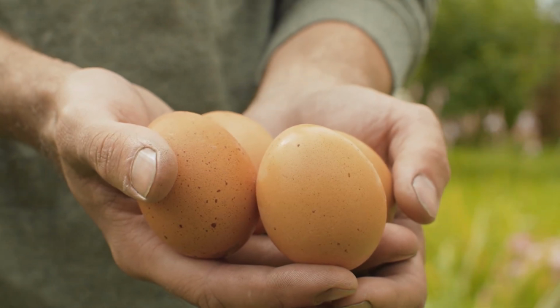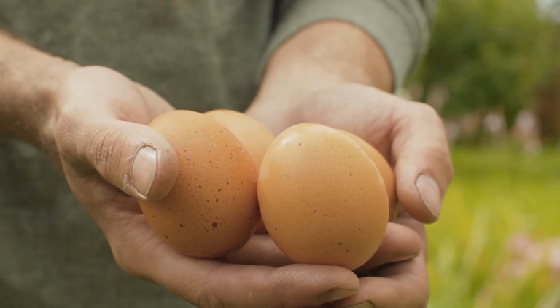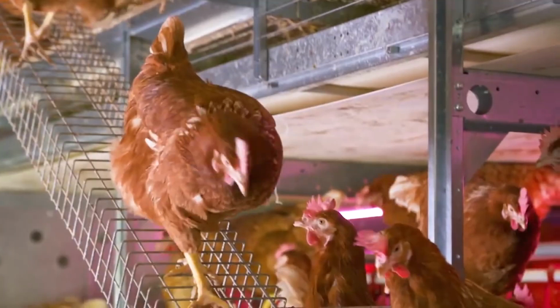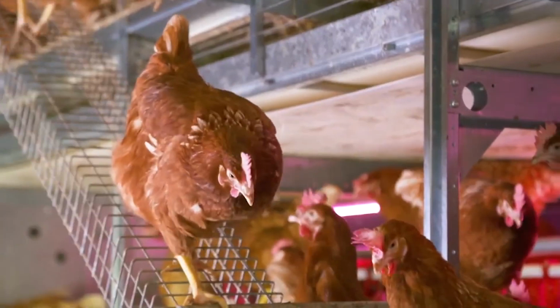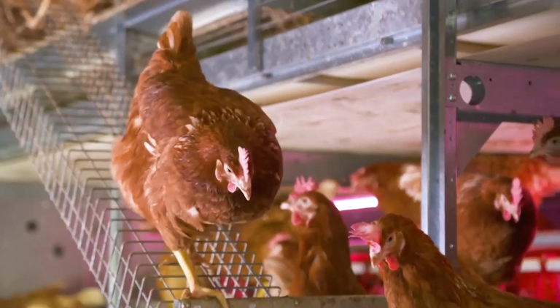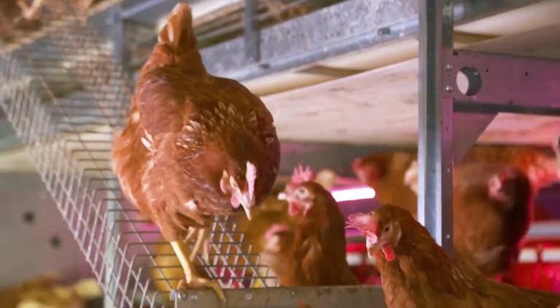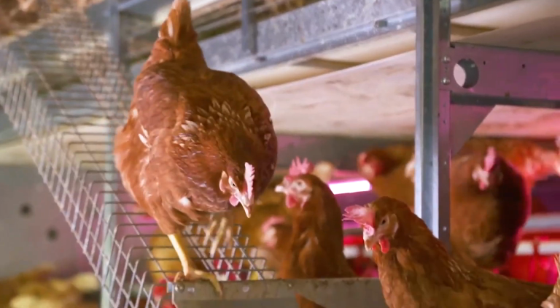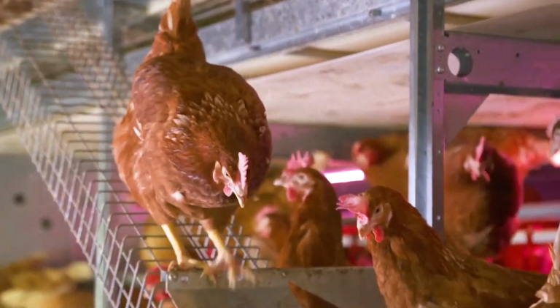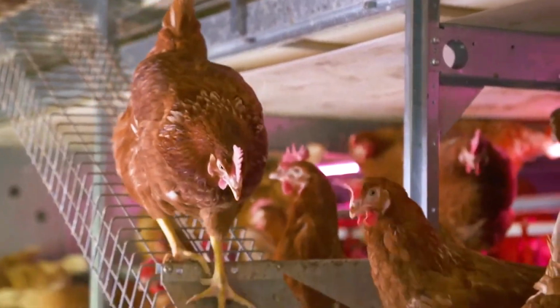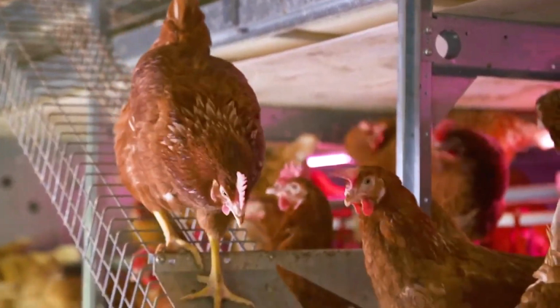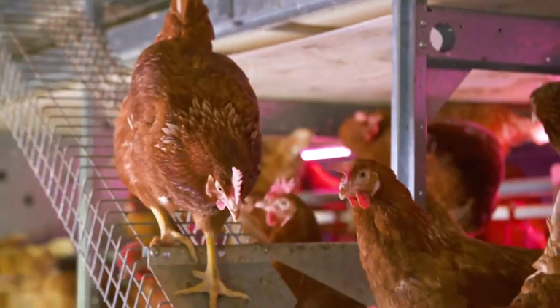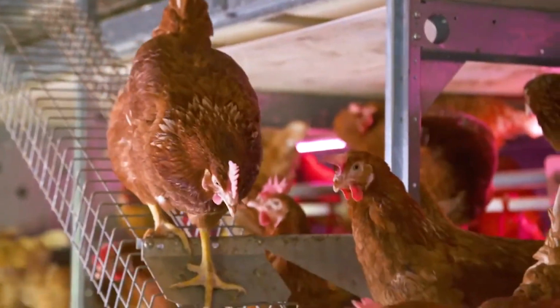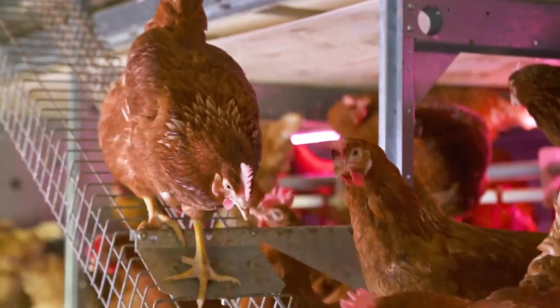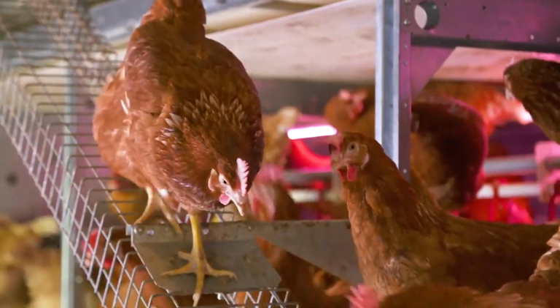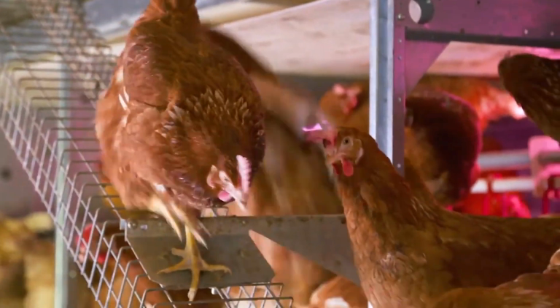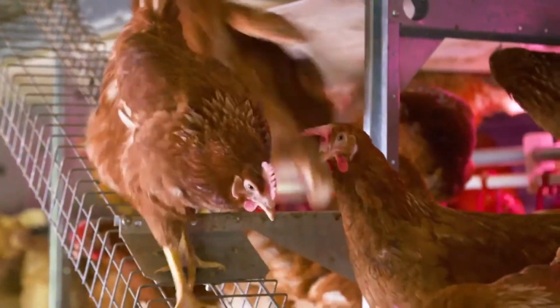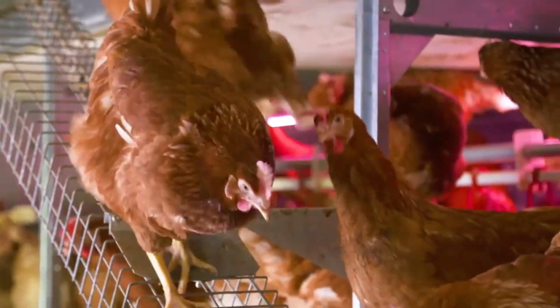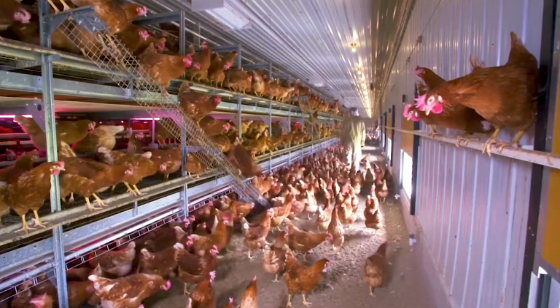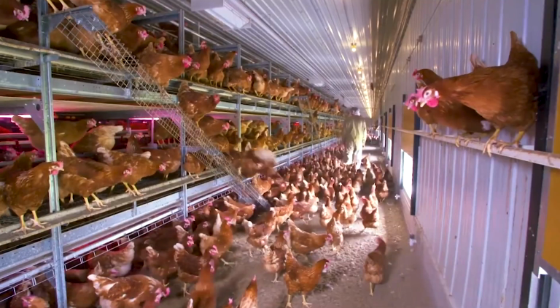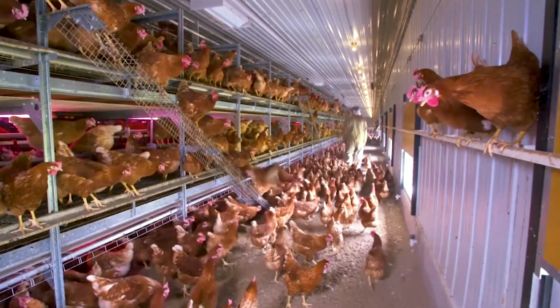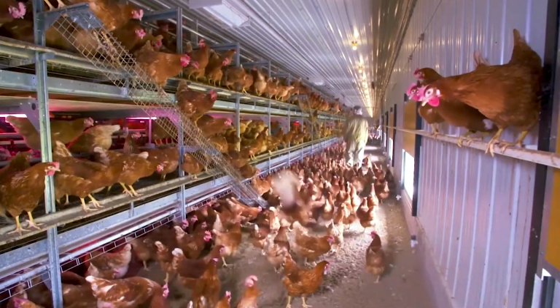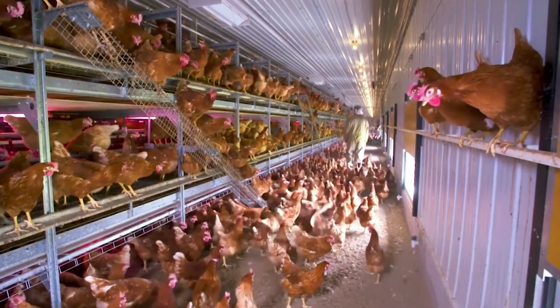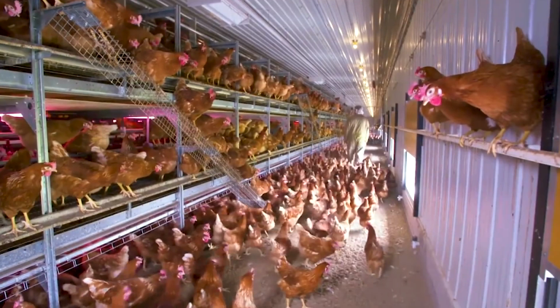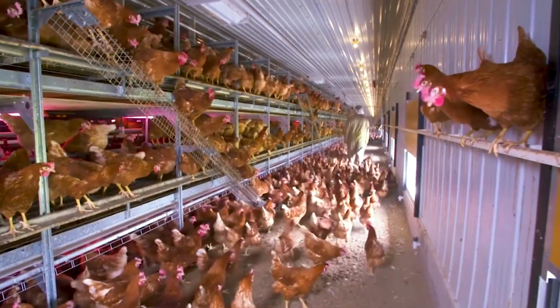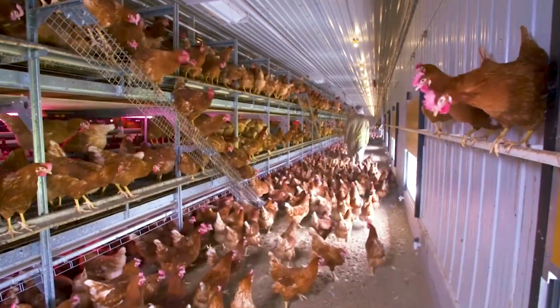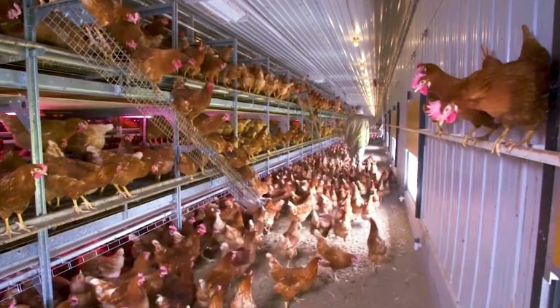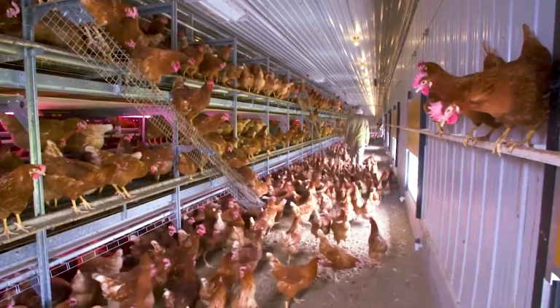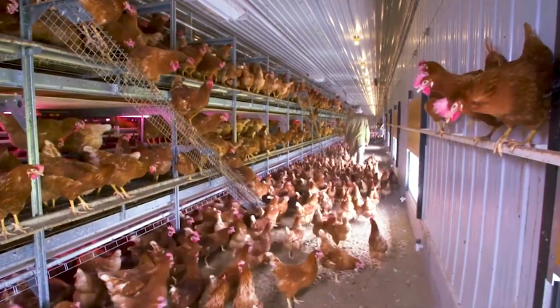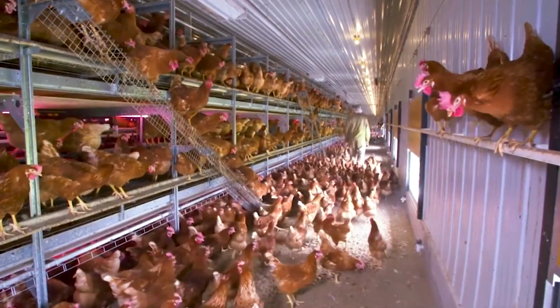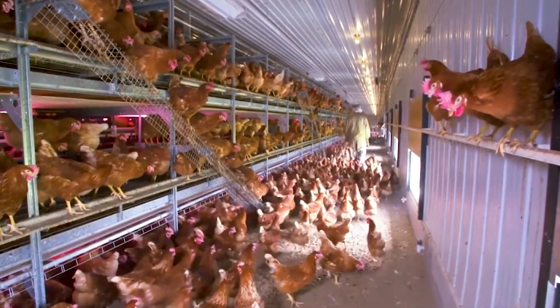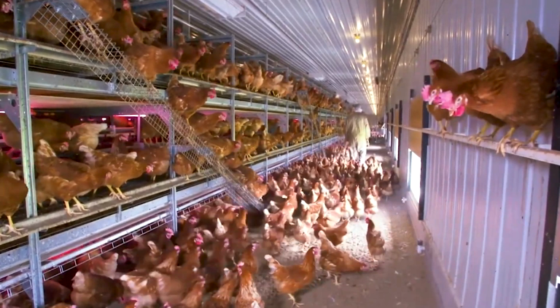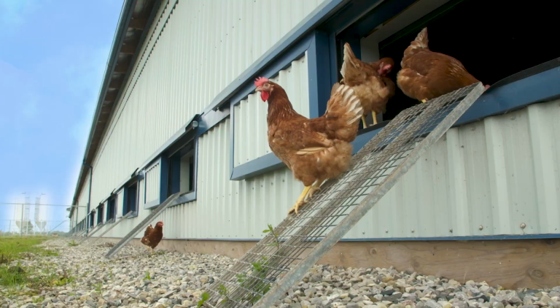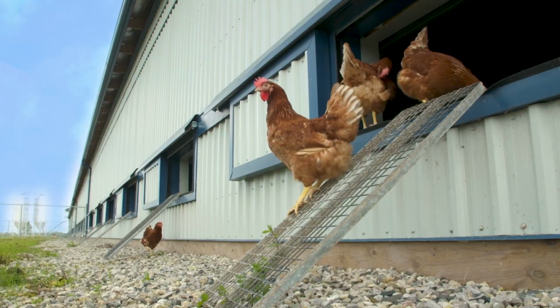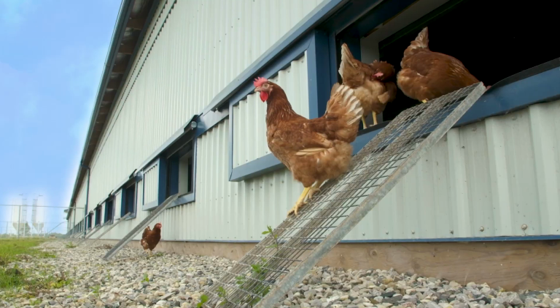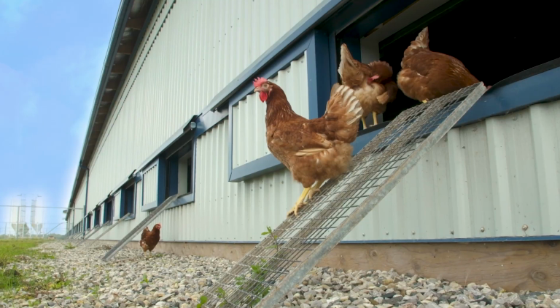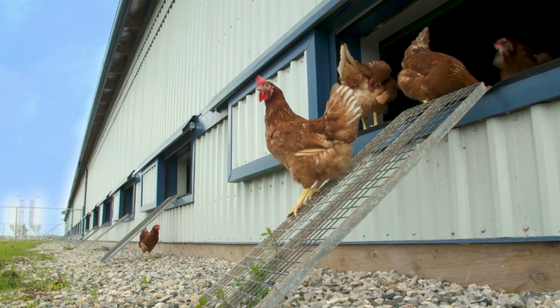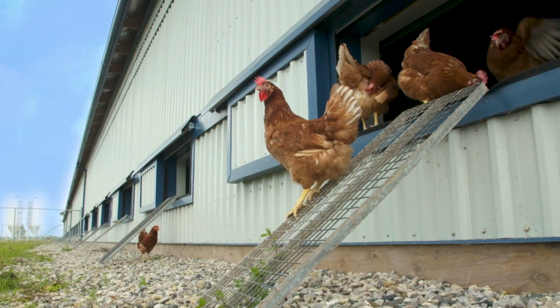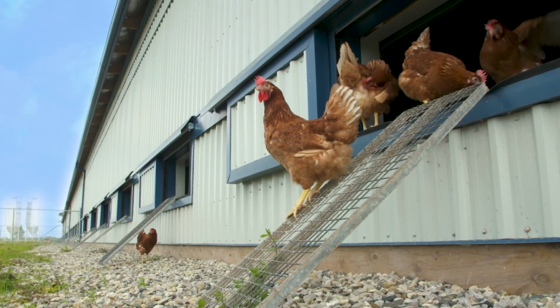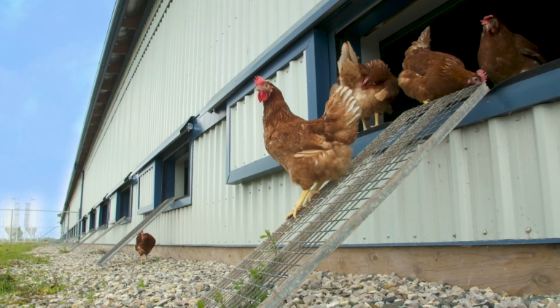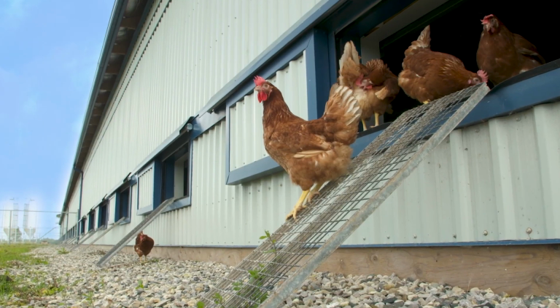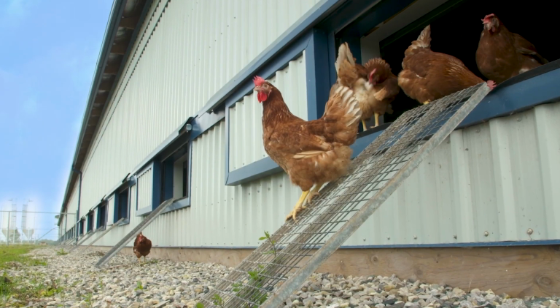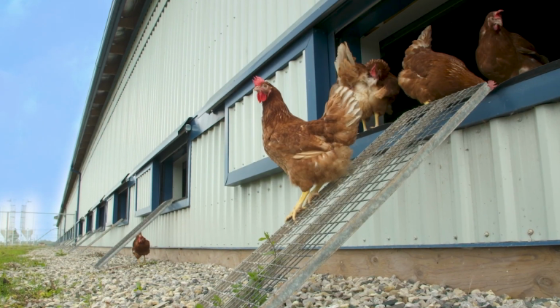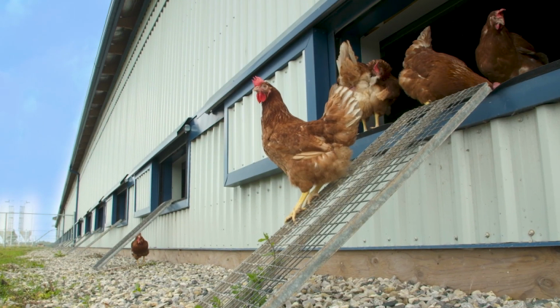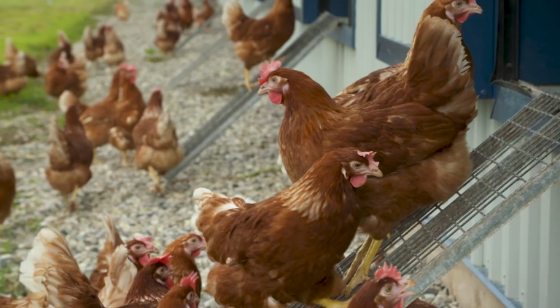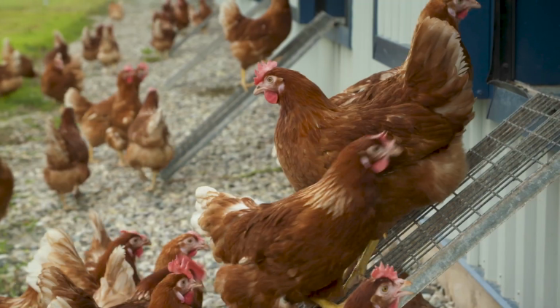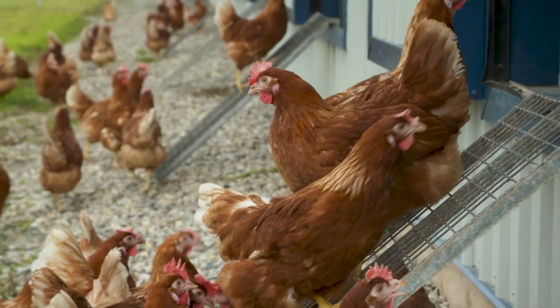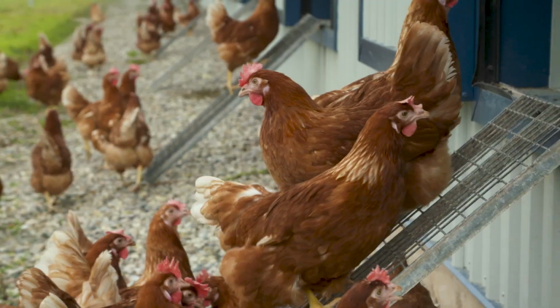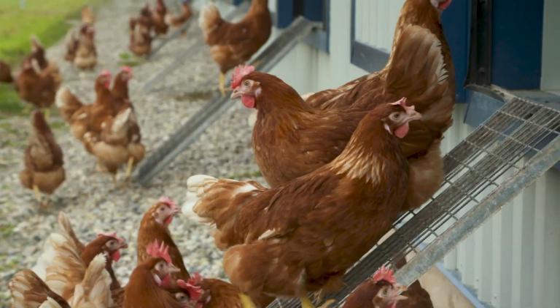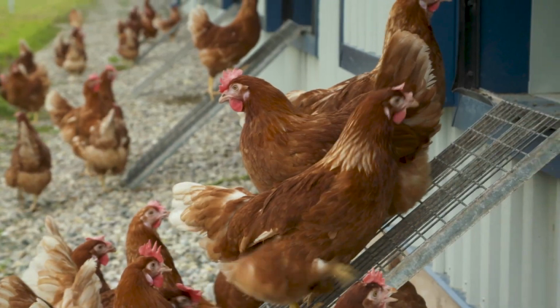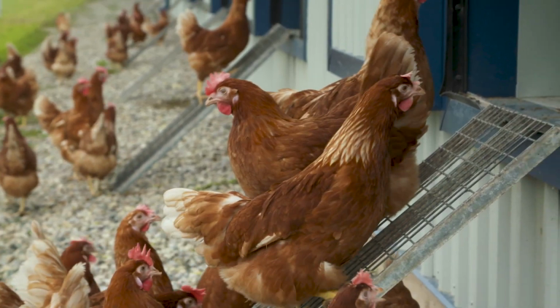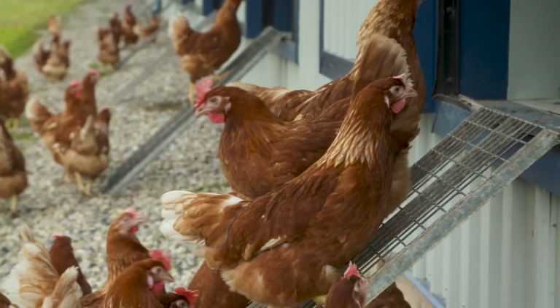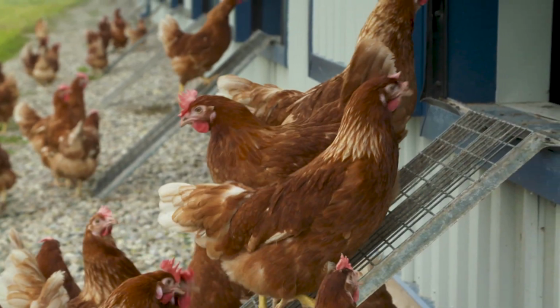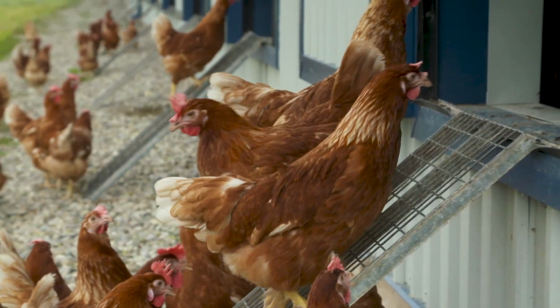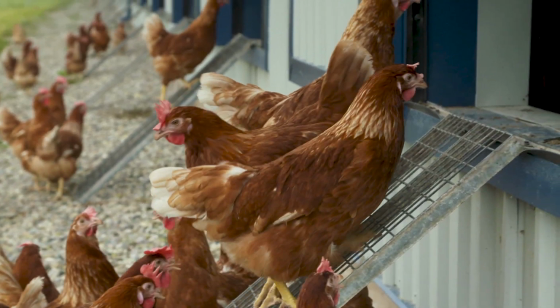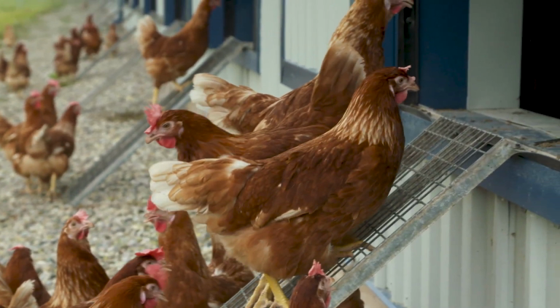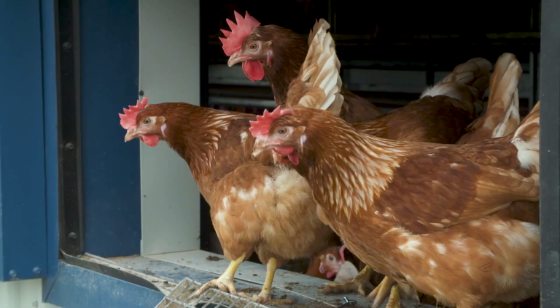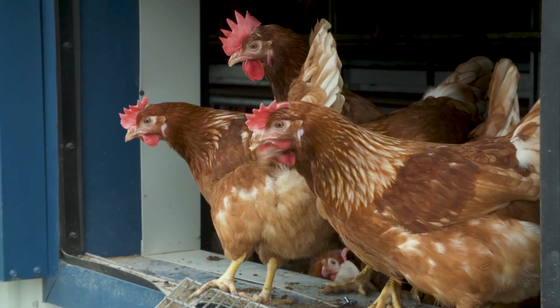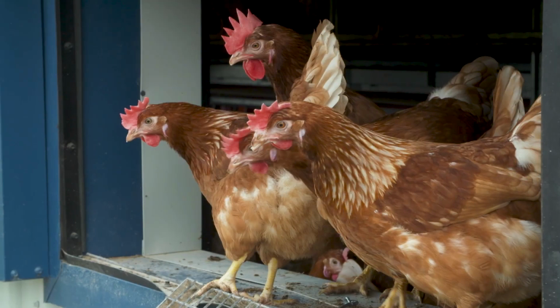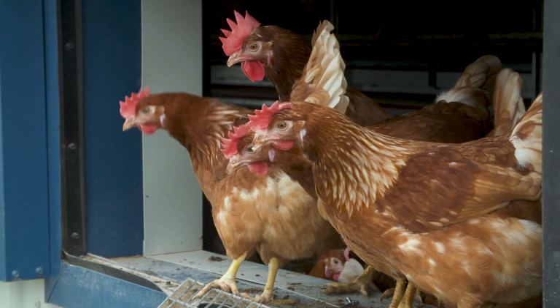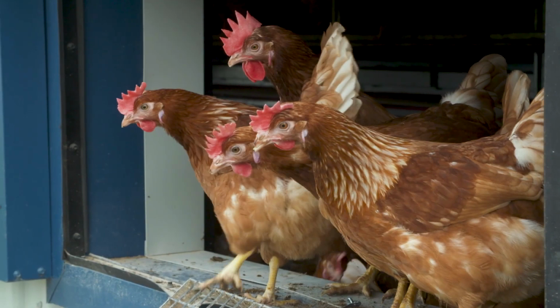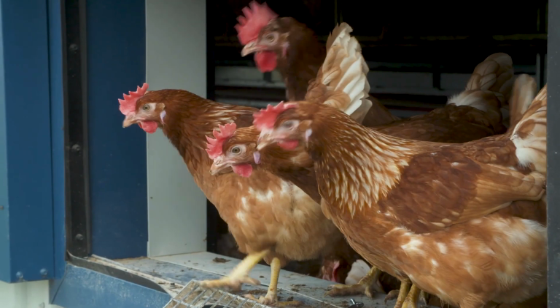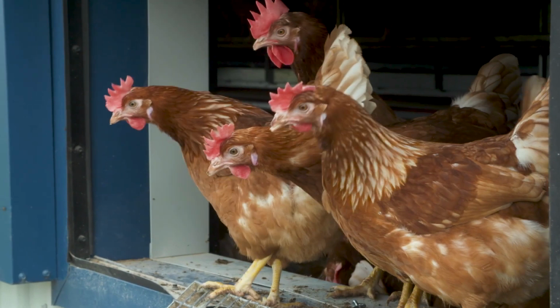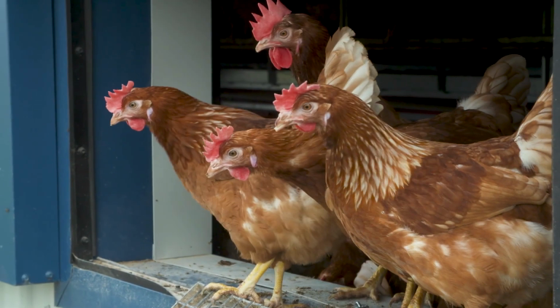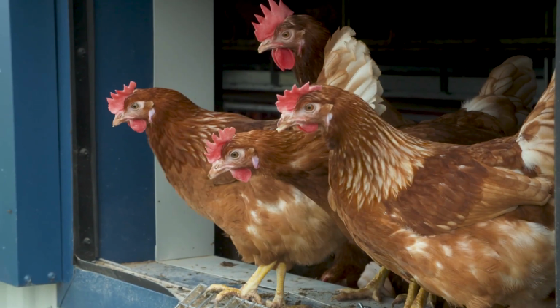They're produced by hens in open-concept barns, with access to the outdoors, weather and environmental conditions permitting.